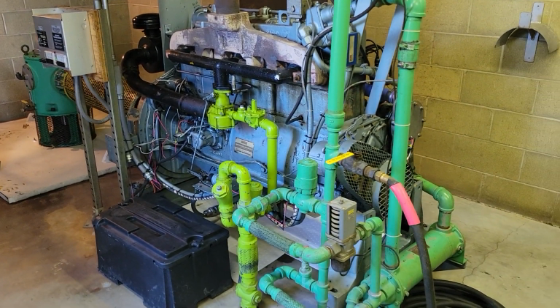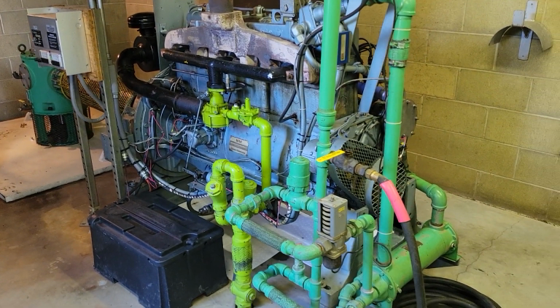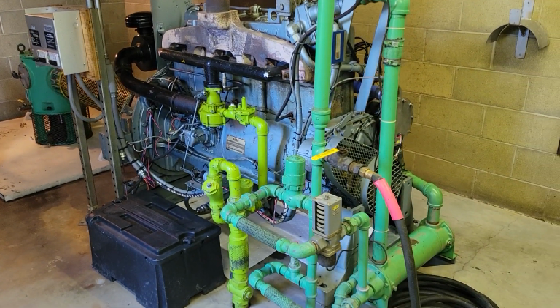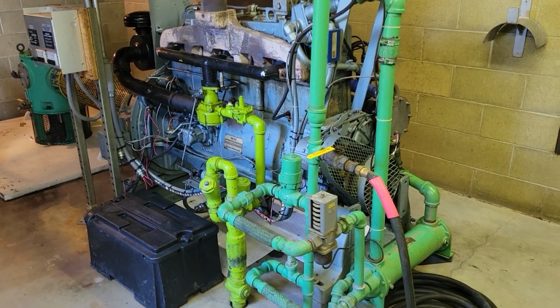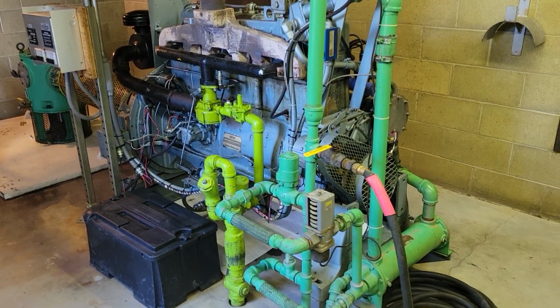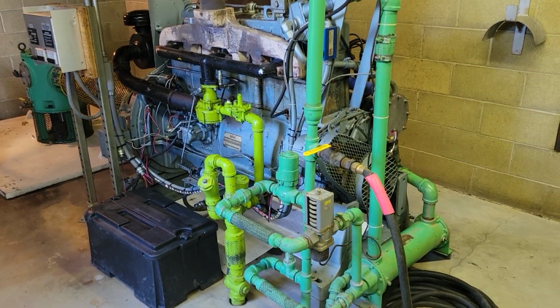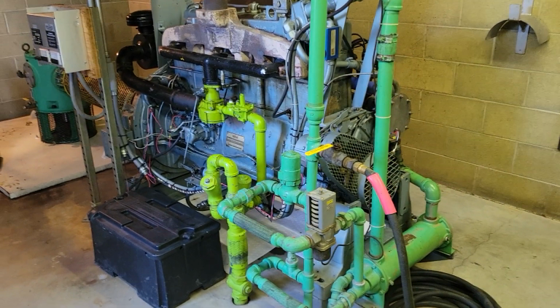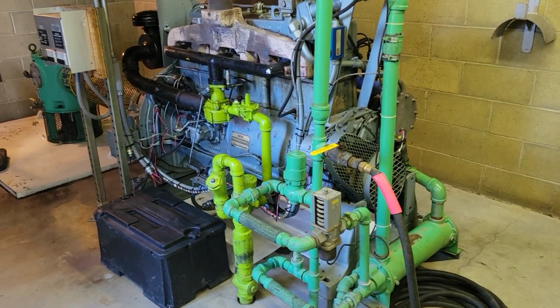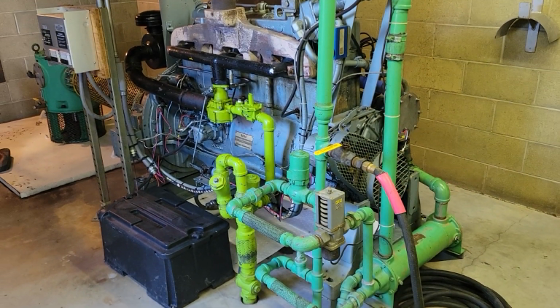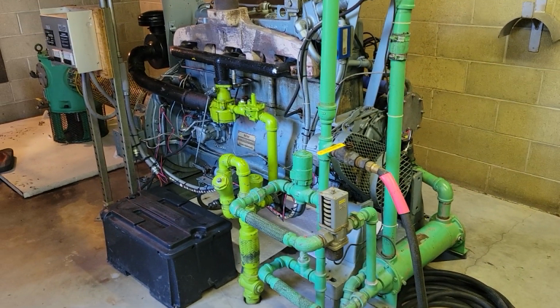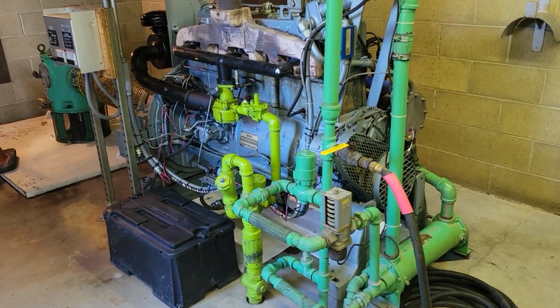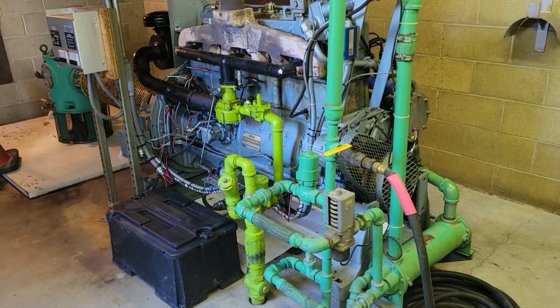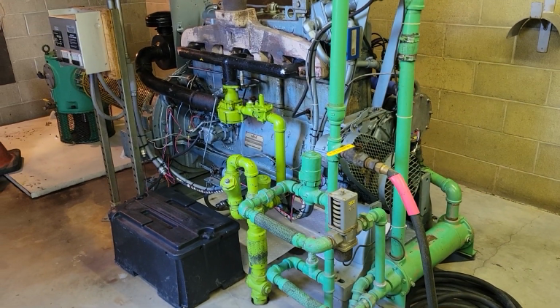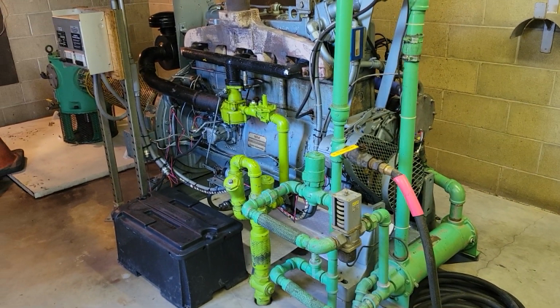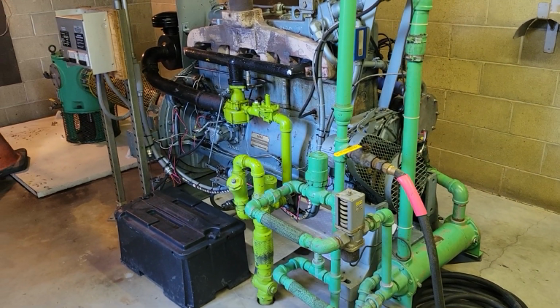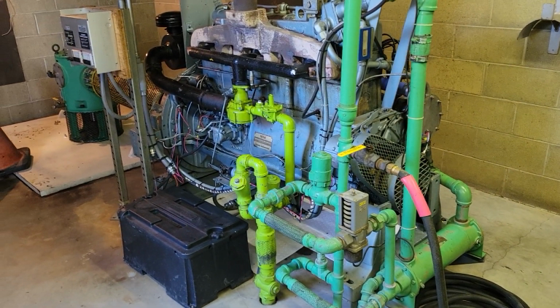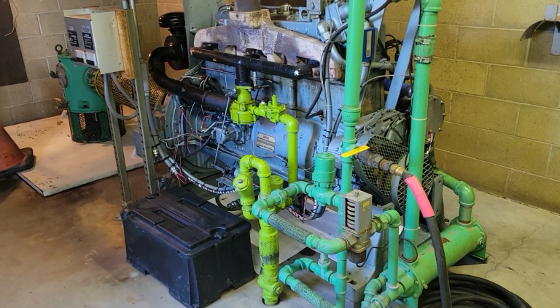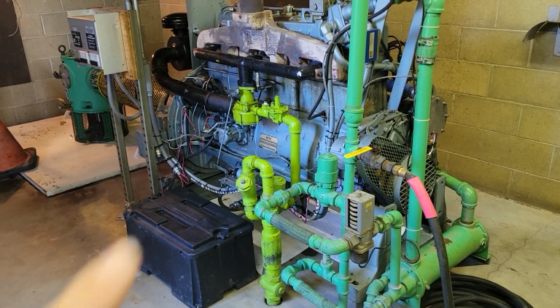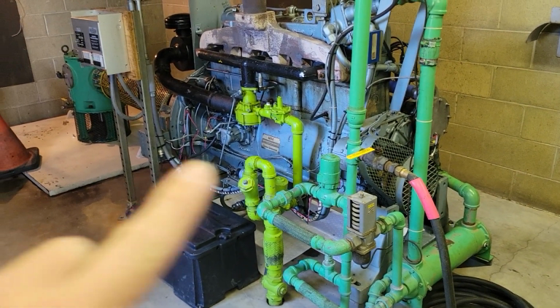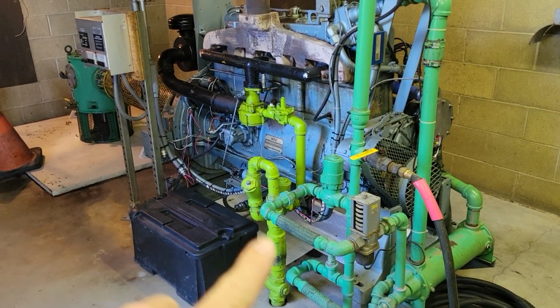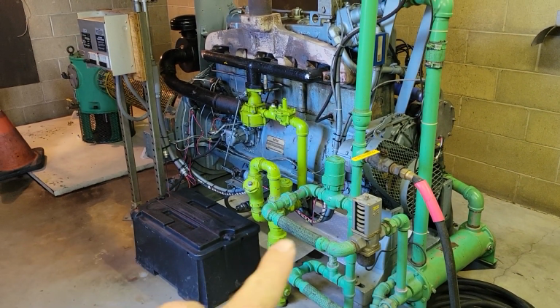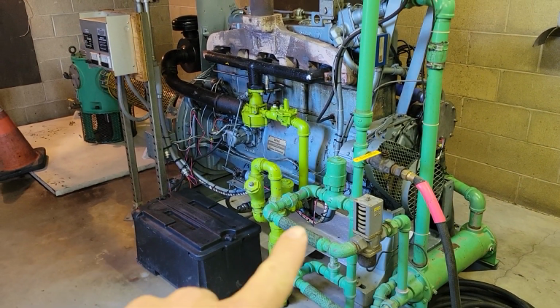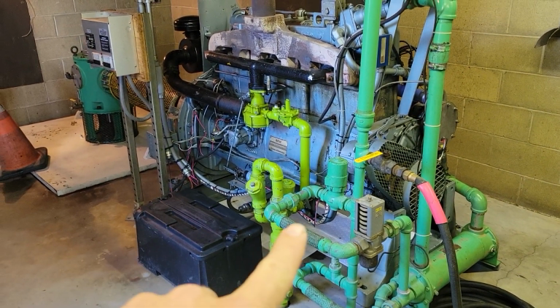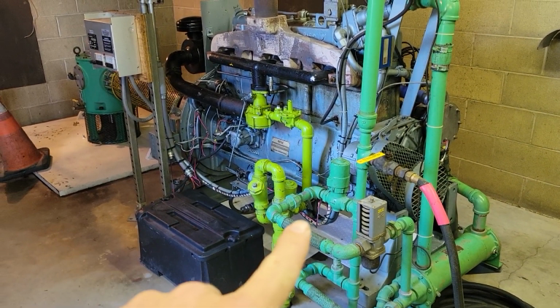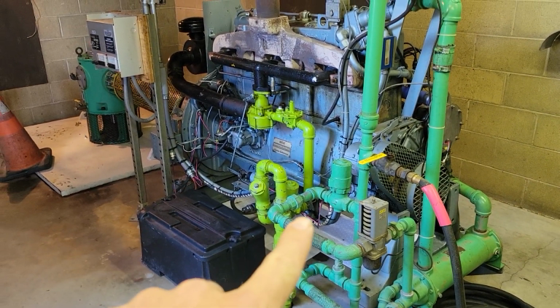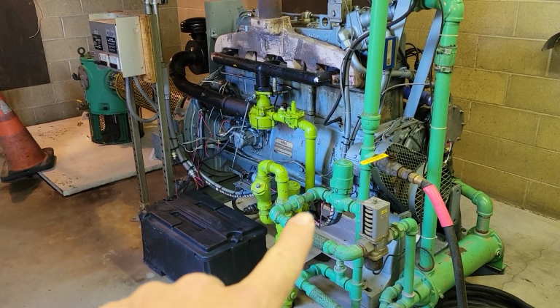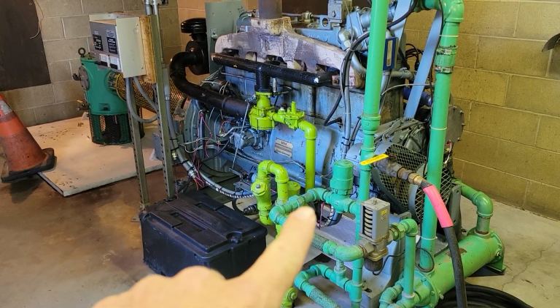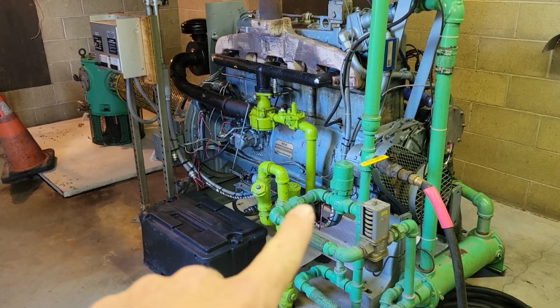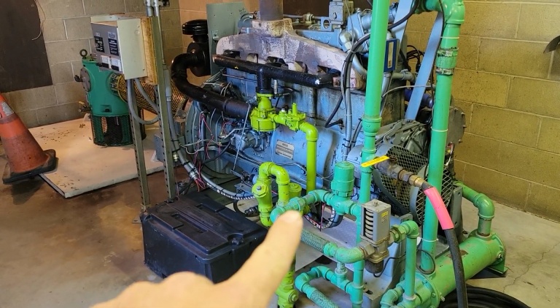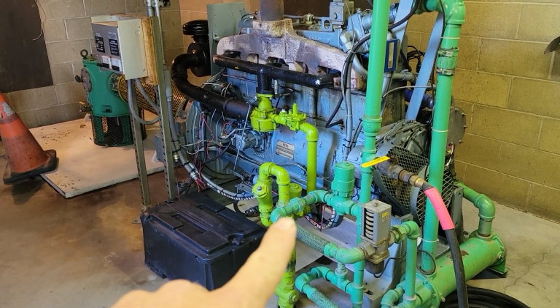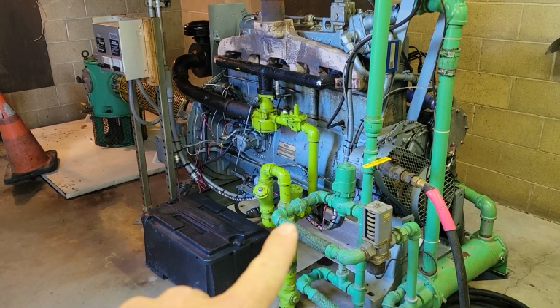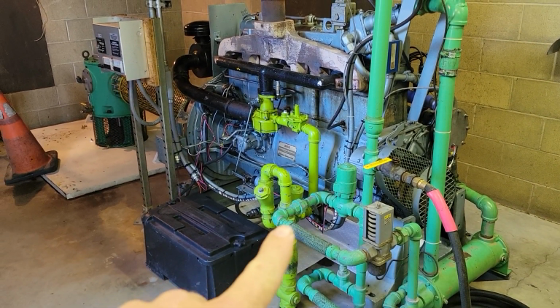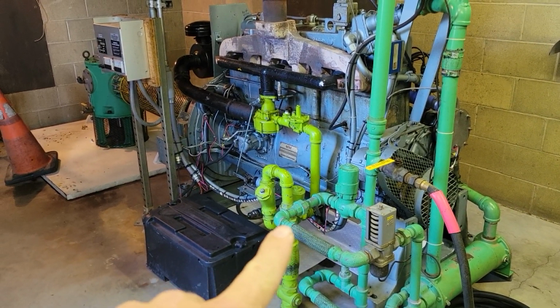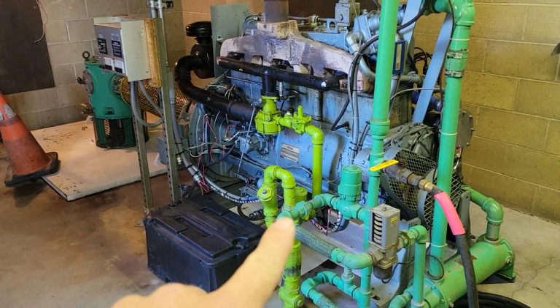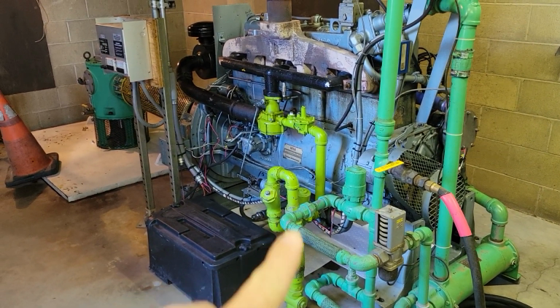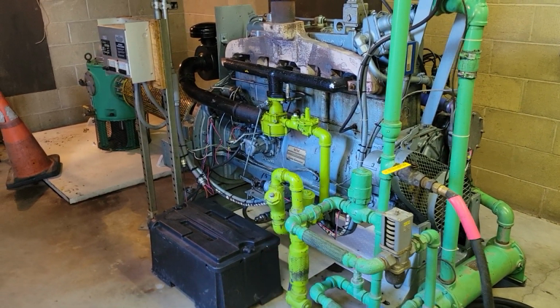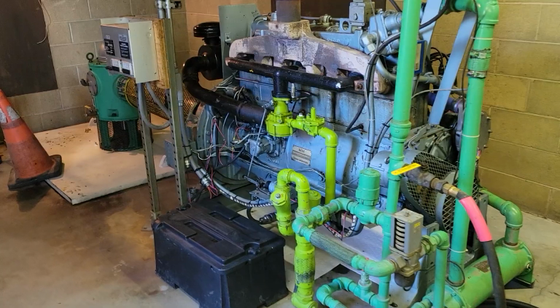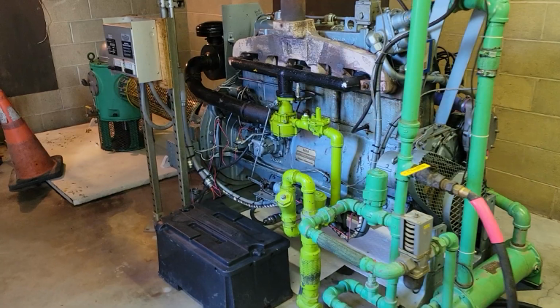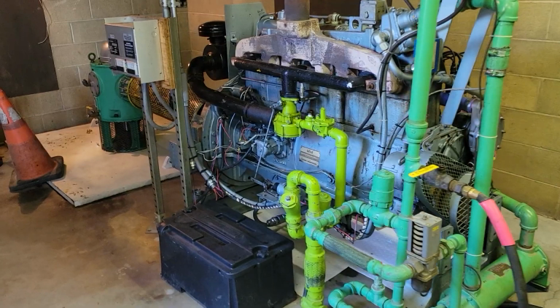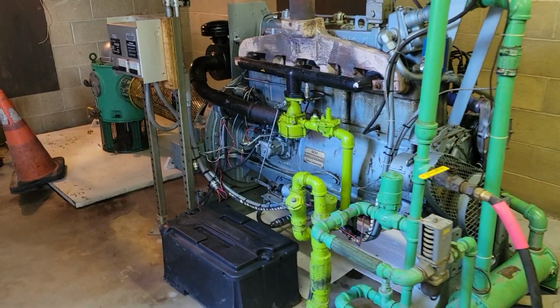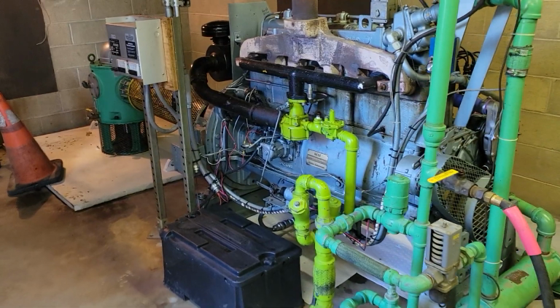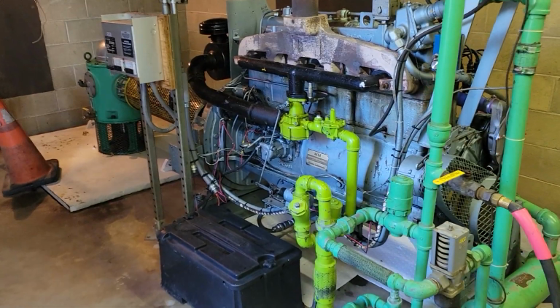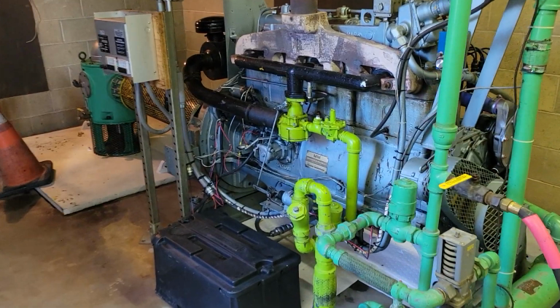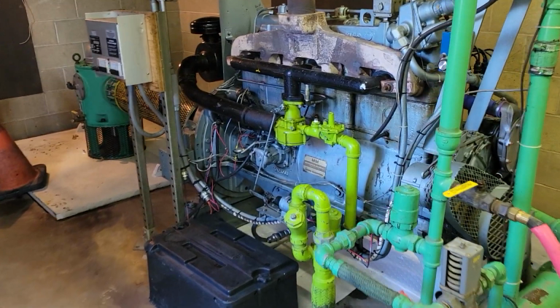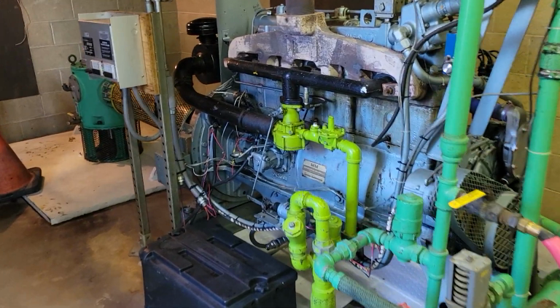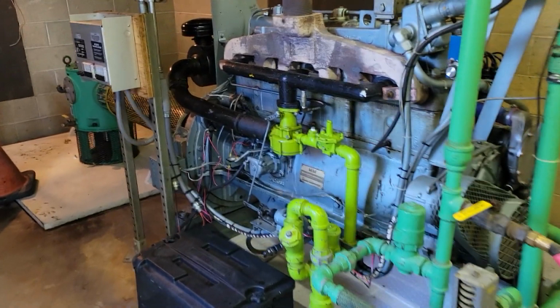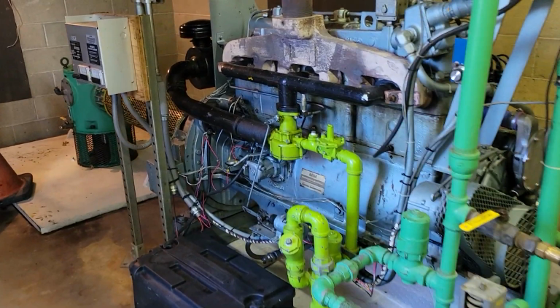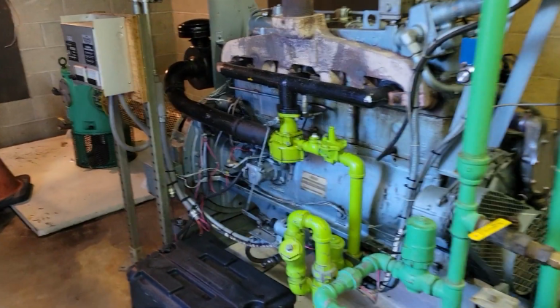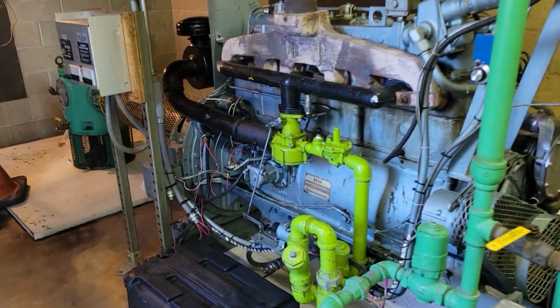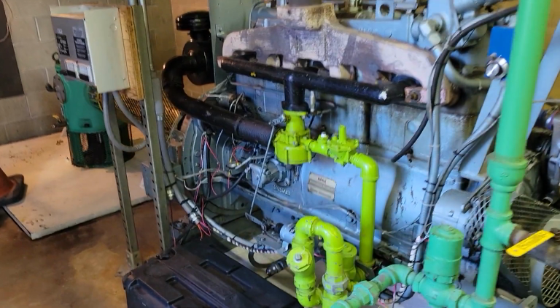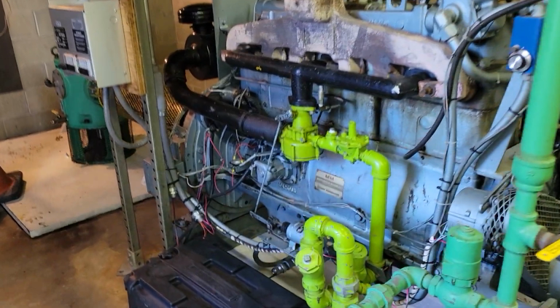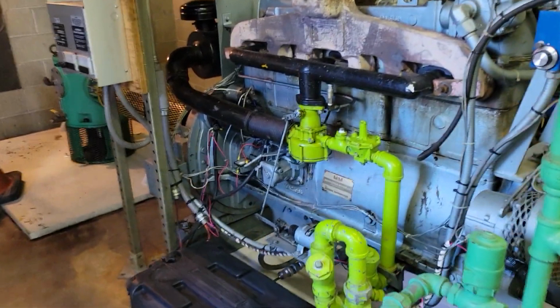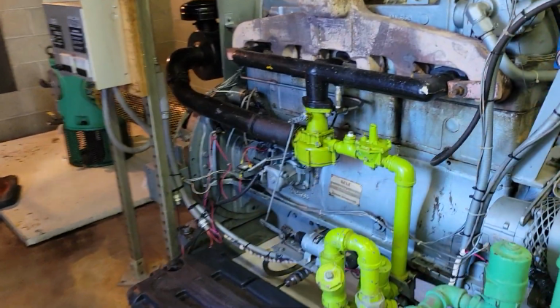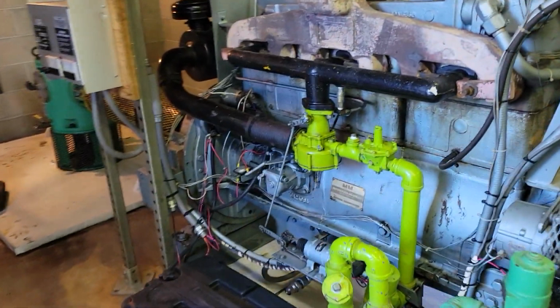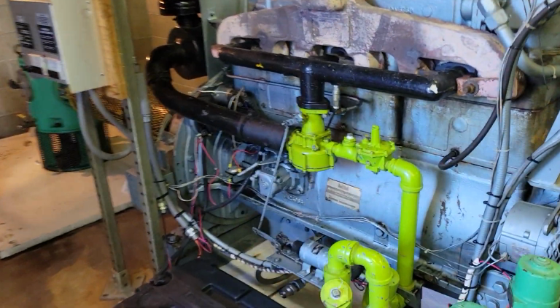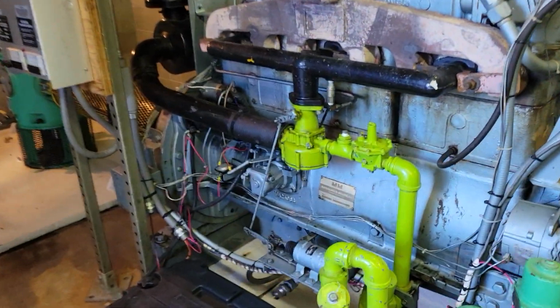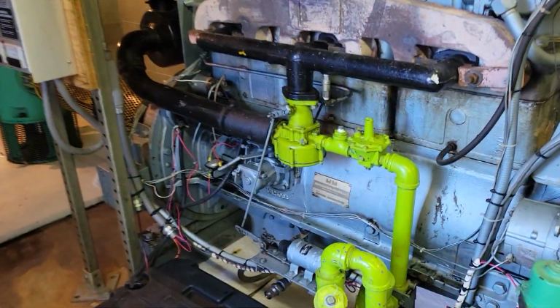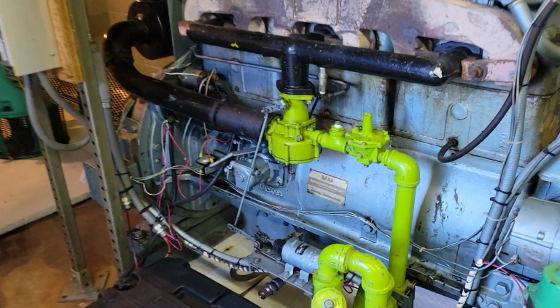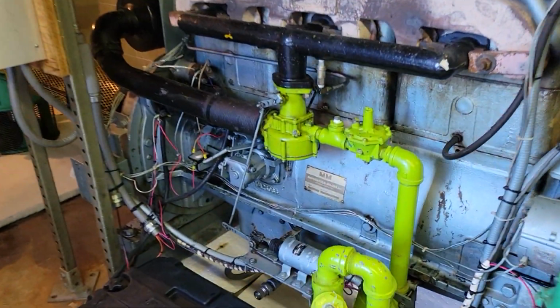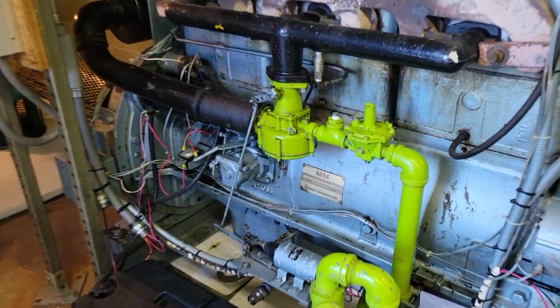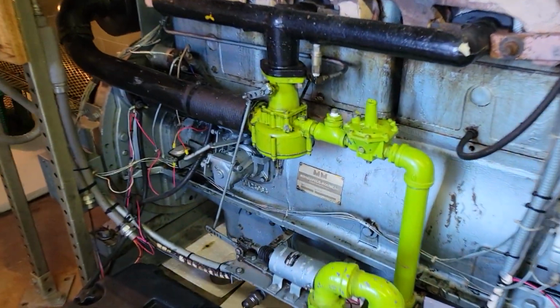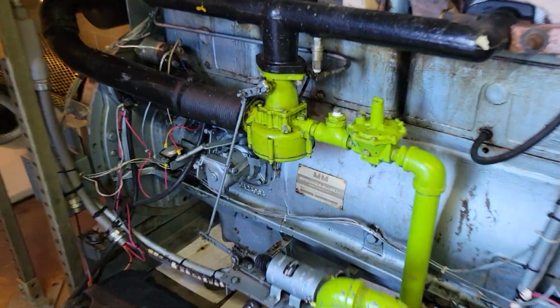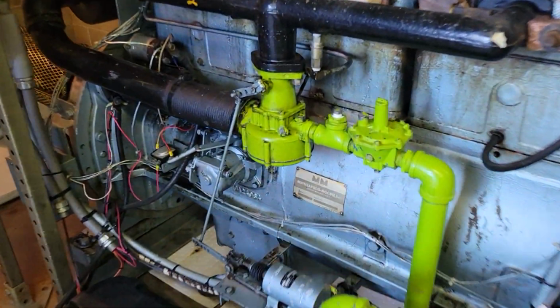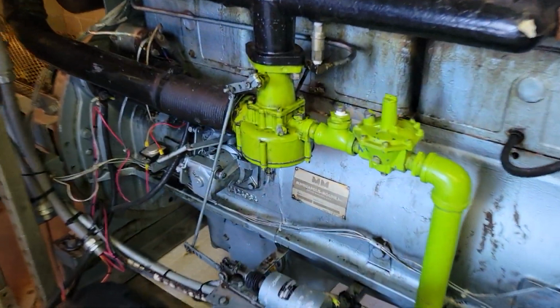Thanks for checking out Scotty's Hobbies. Here is that old Minneapolis Moline that we've been servicing, getting everything working right.